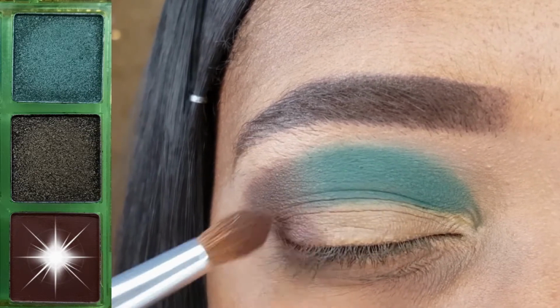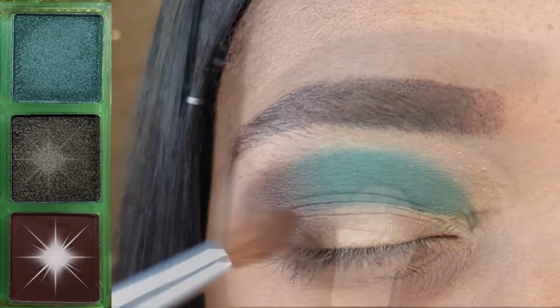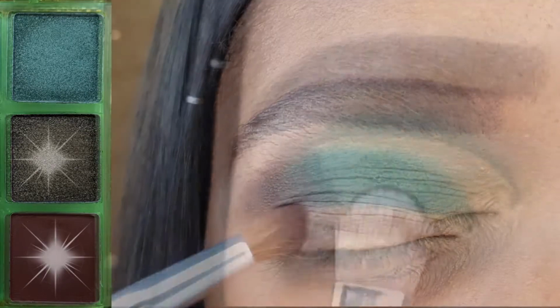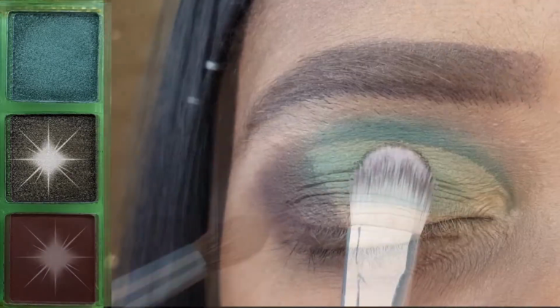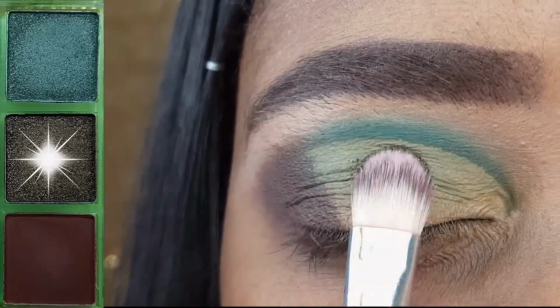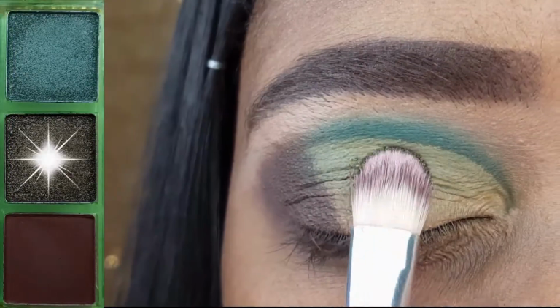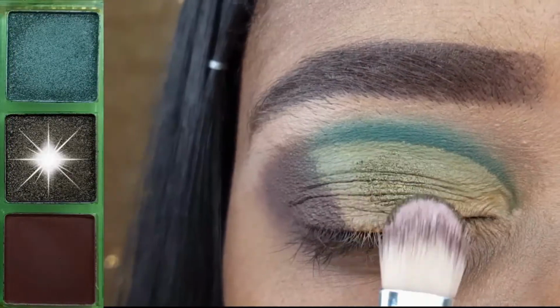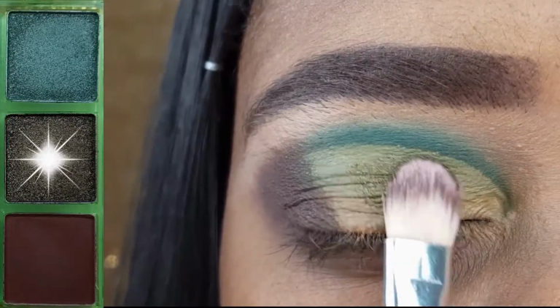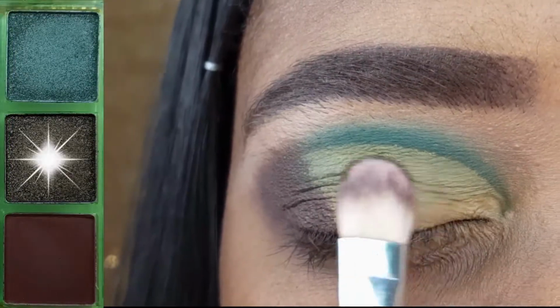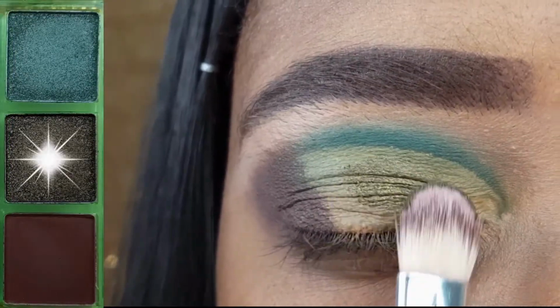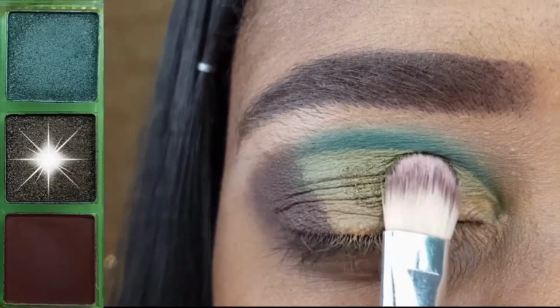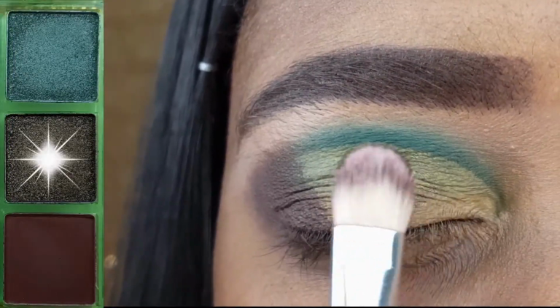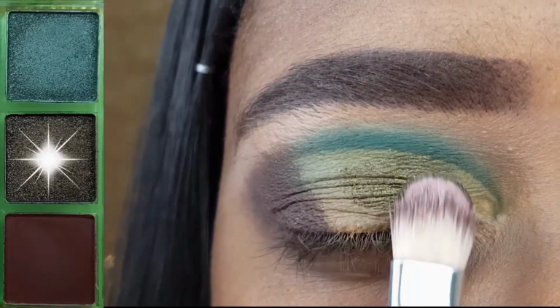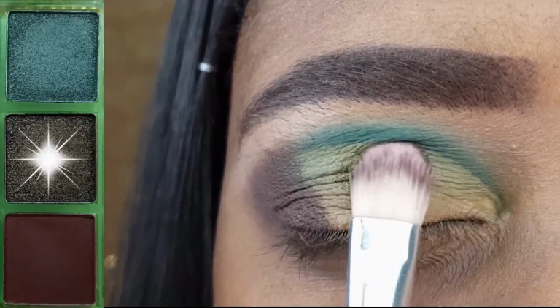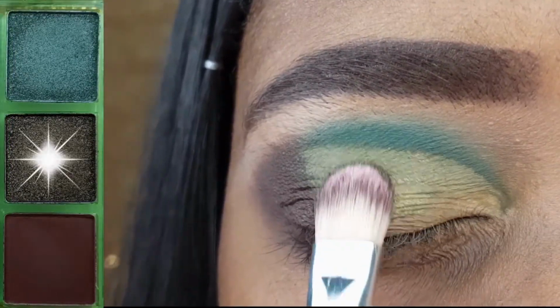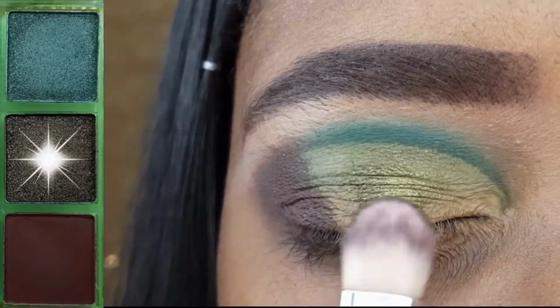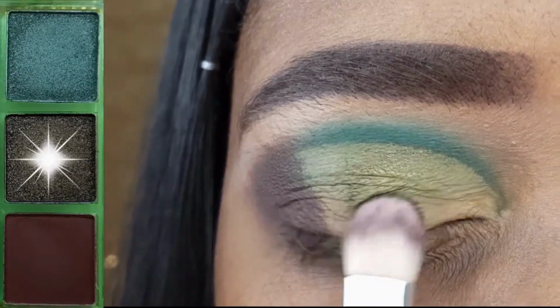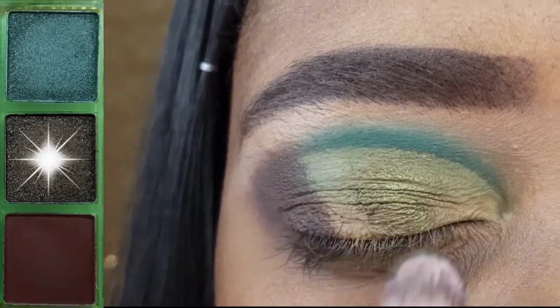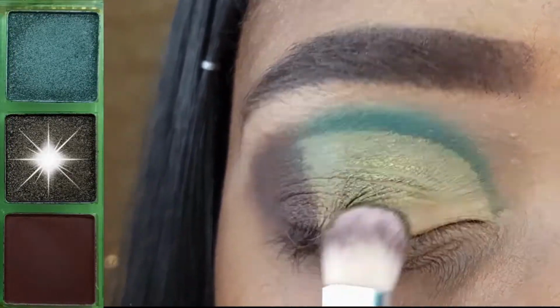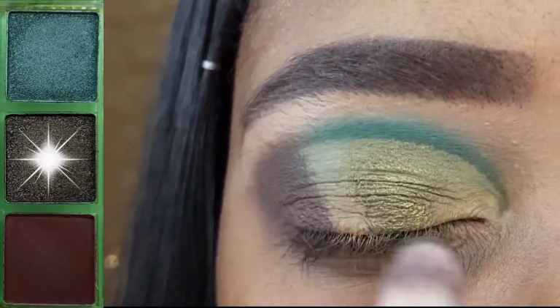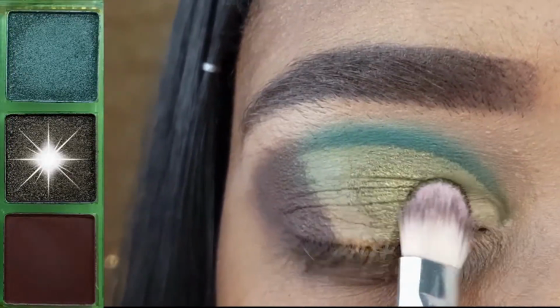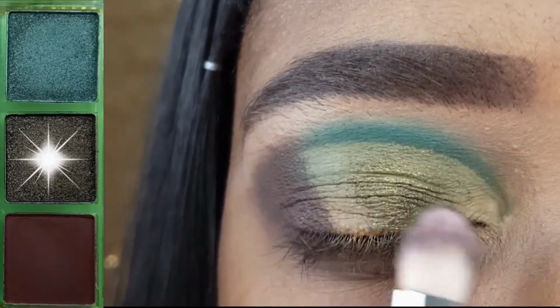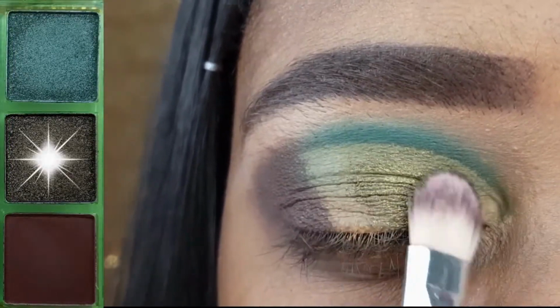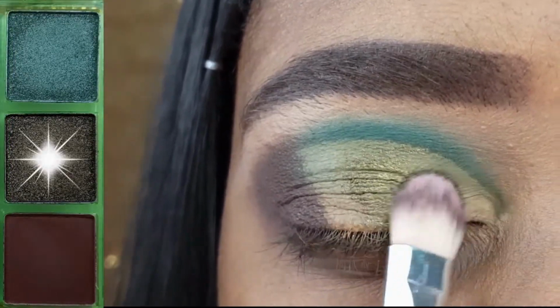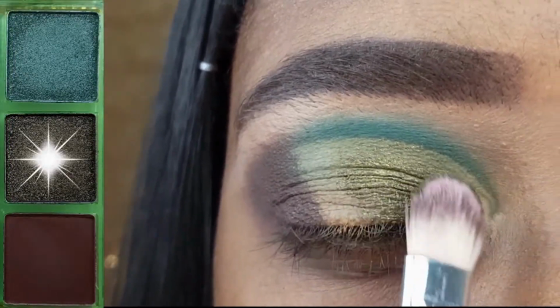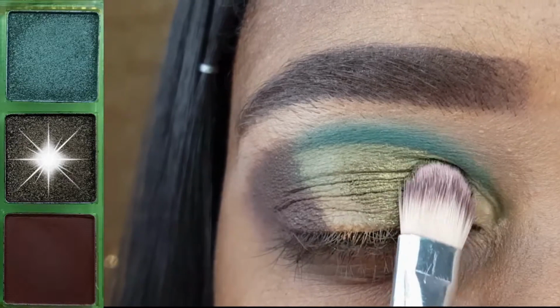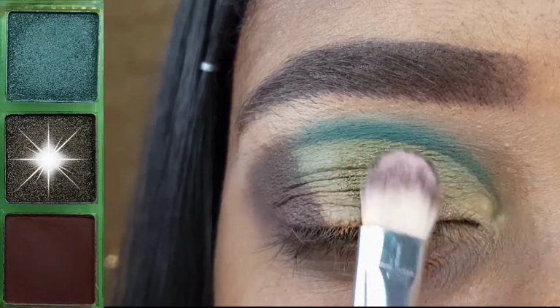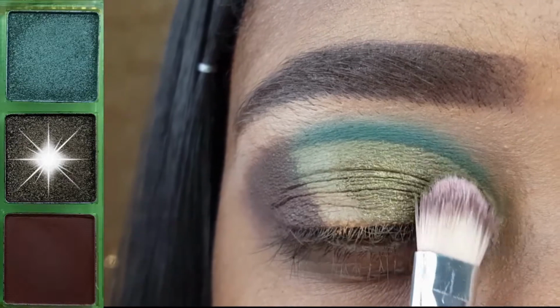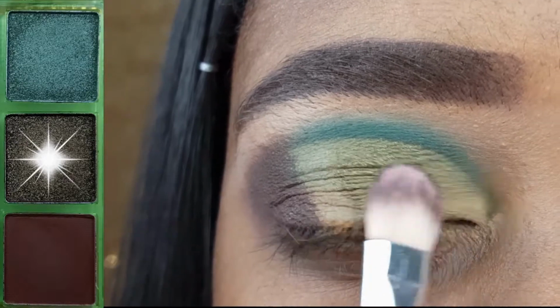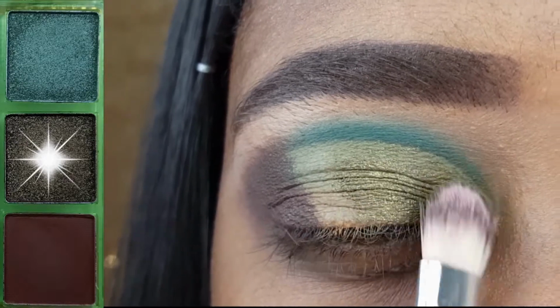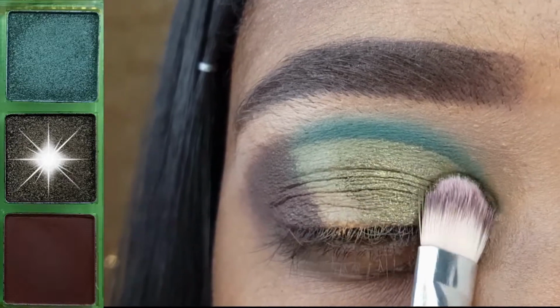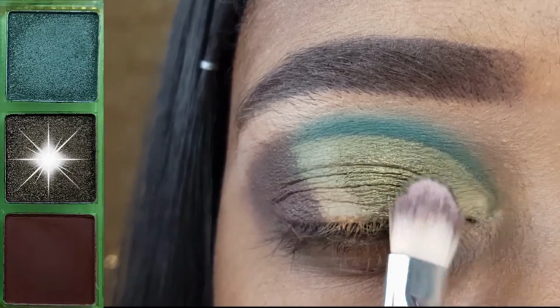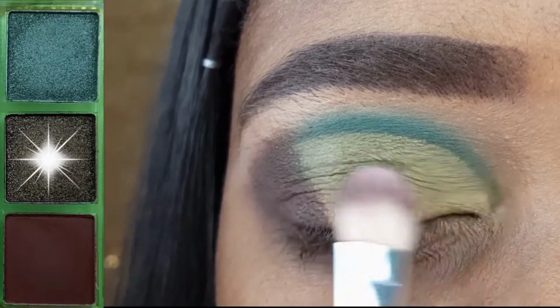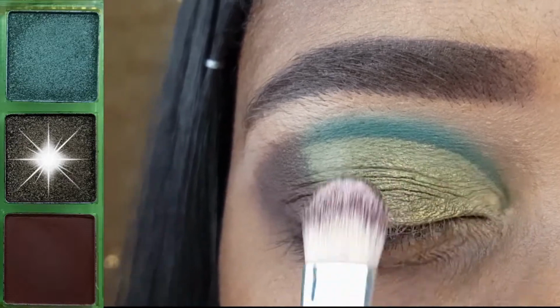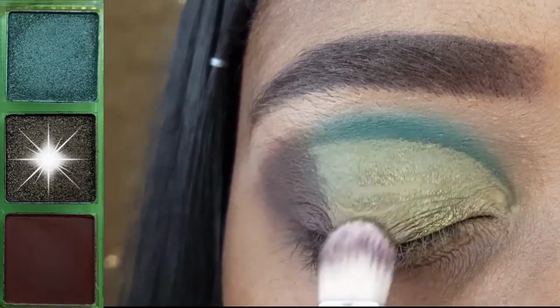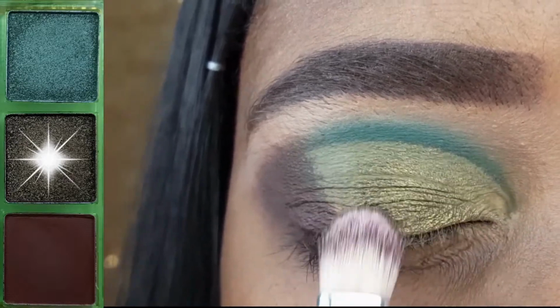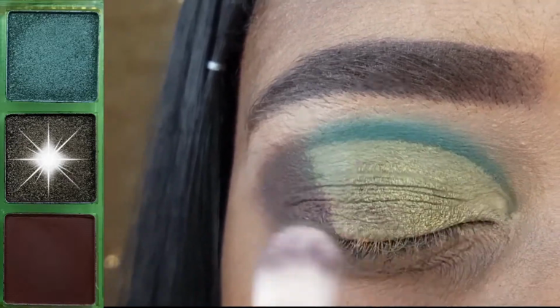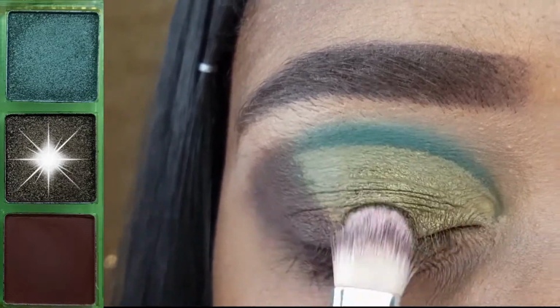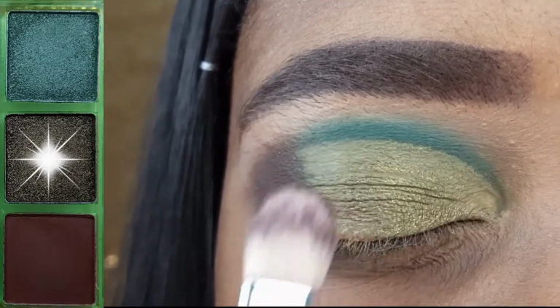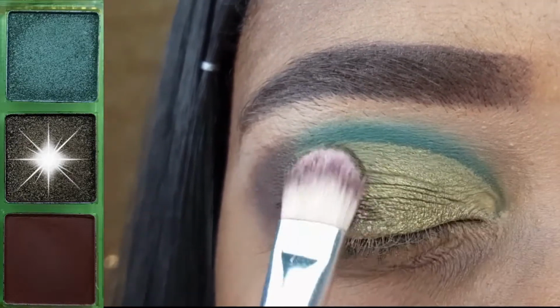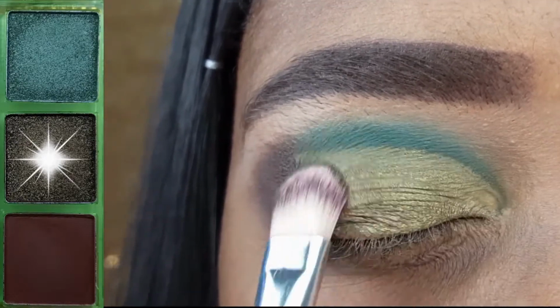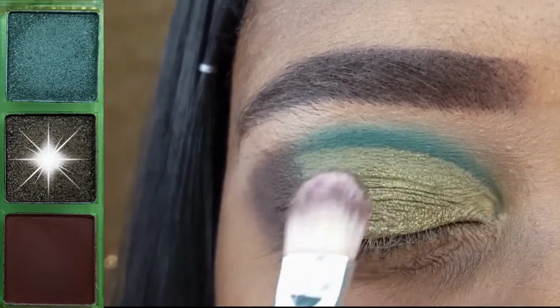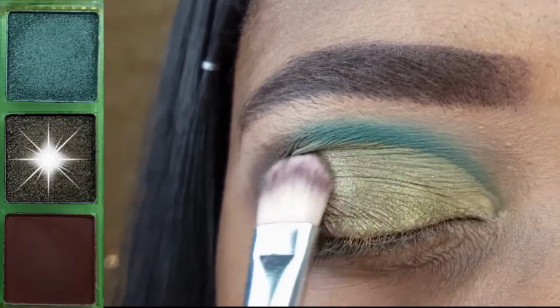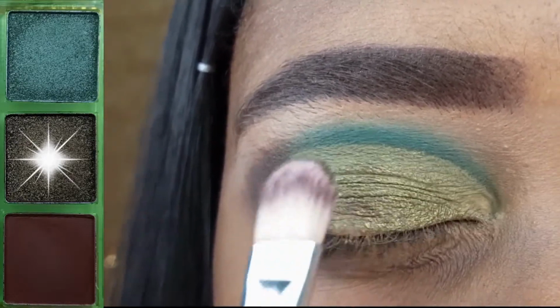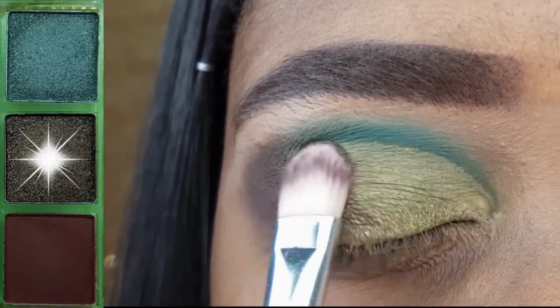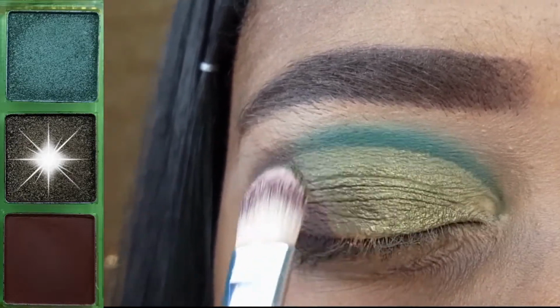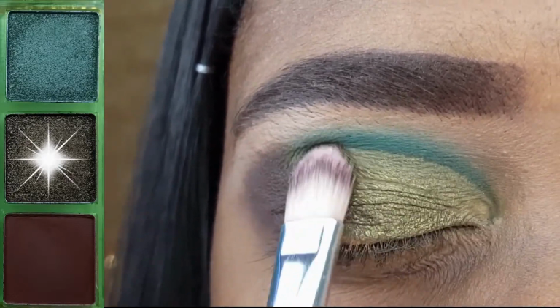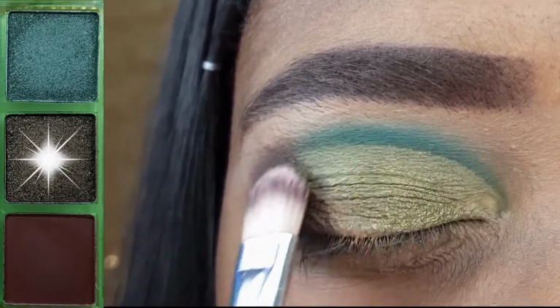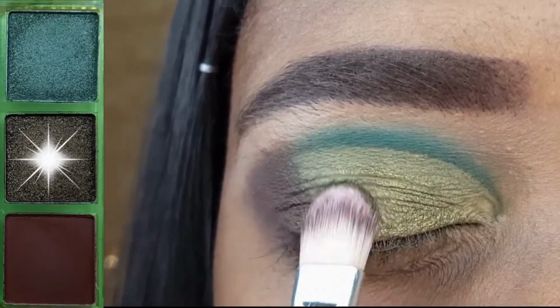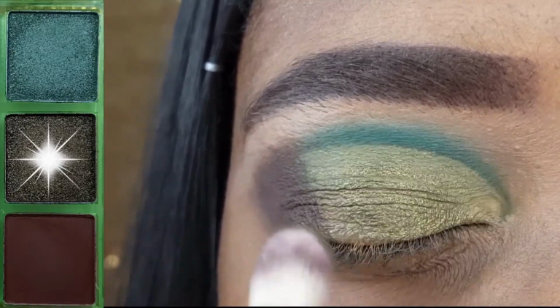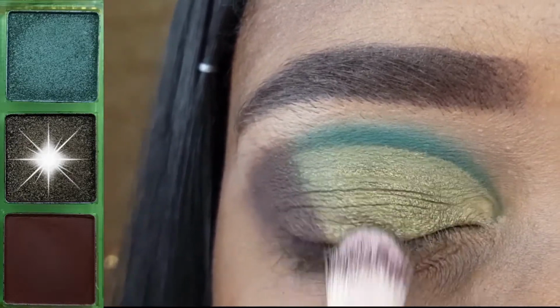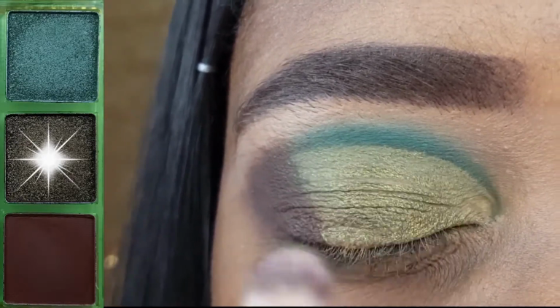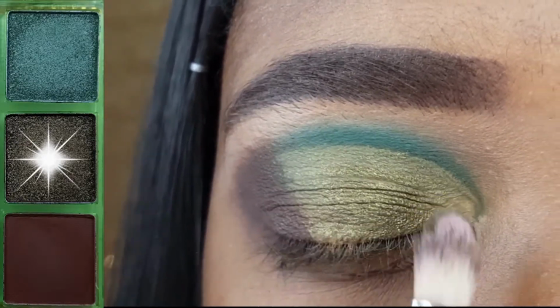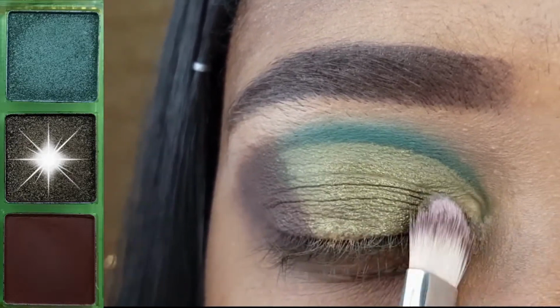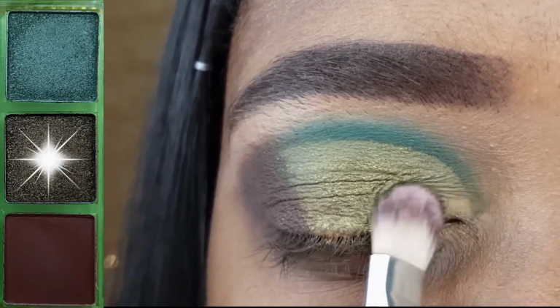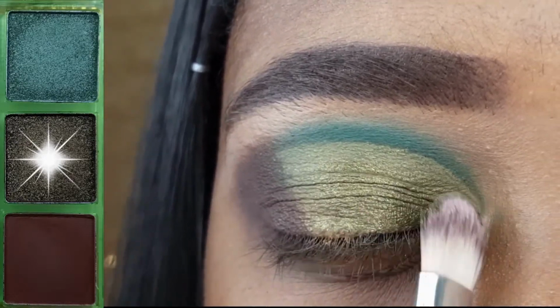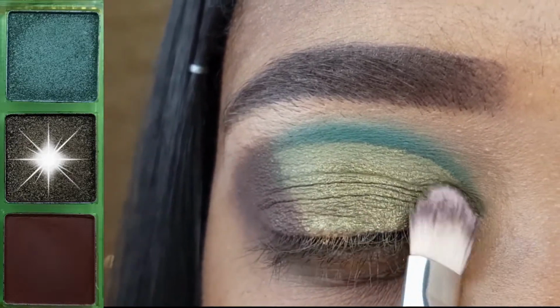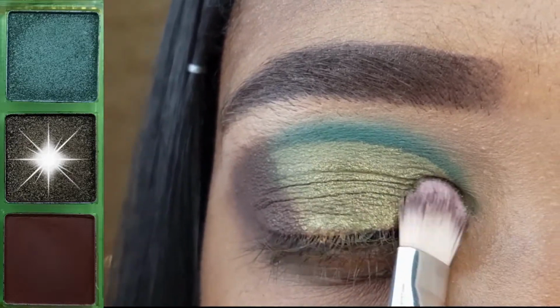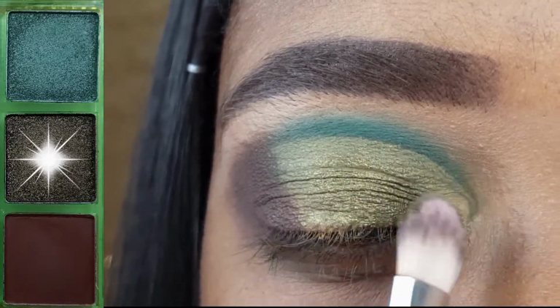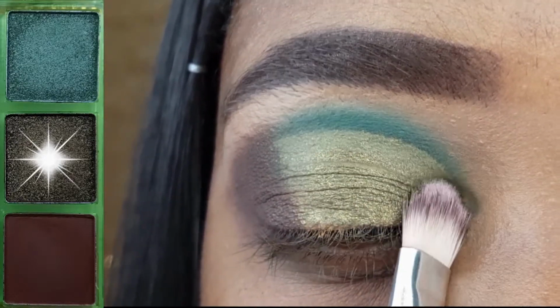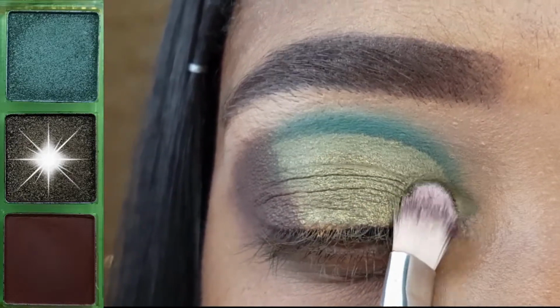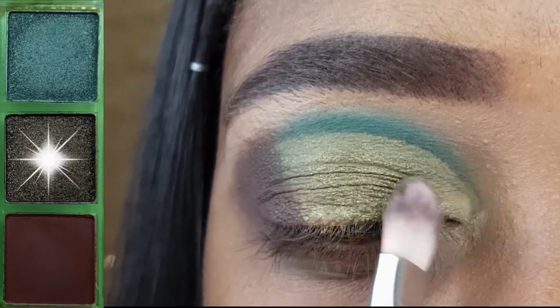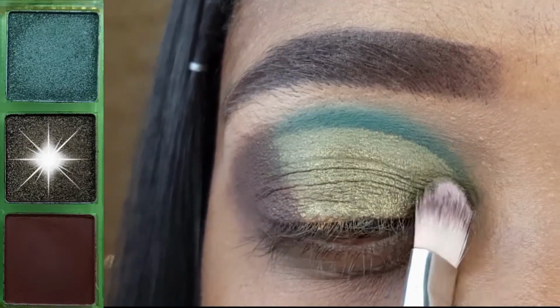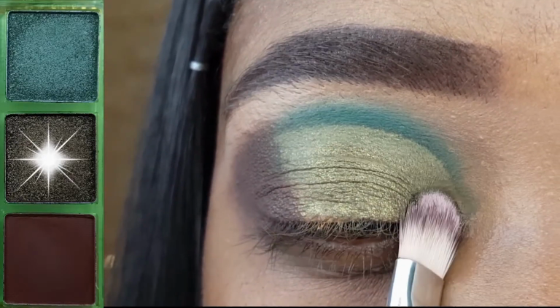I have cut my crease with my concealer. I will link my tutorial on how to cut your crease down below in the description.